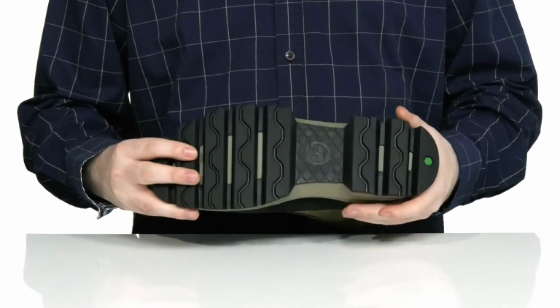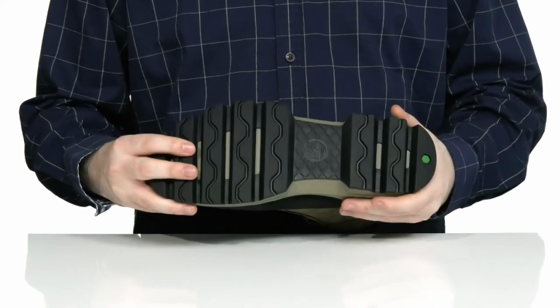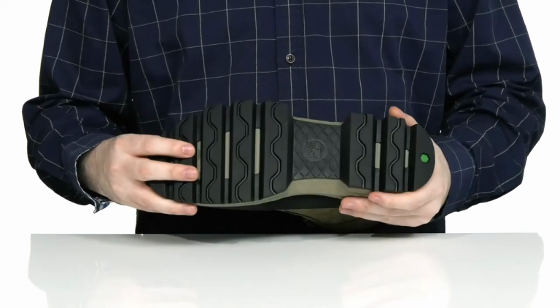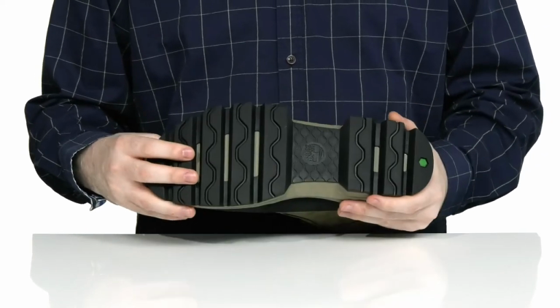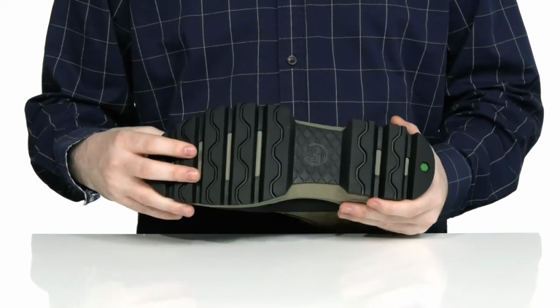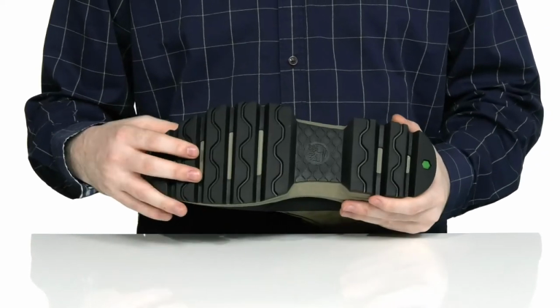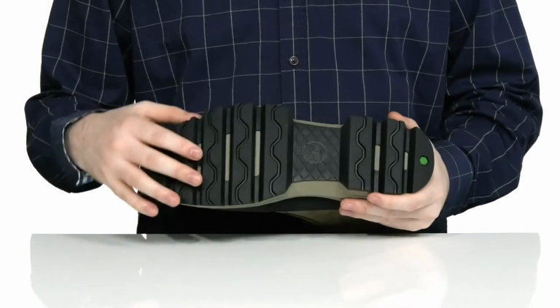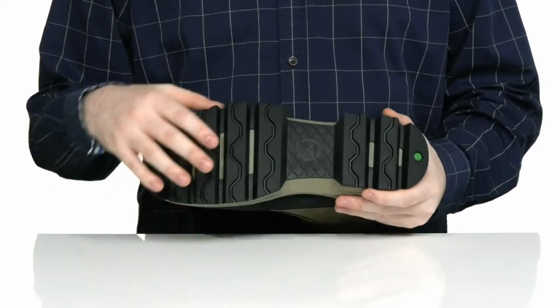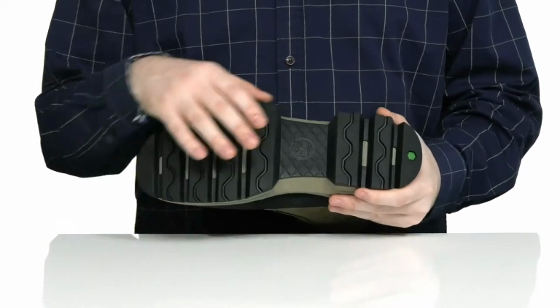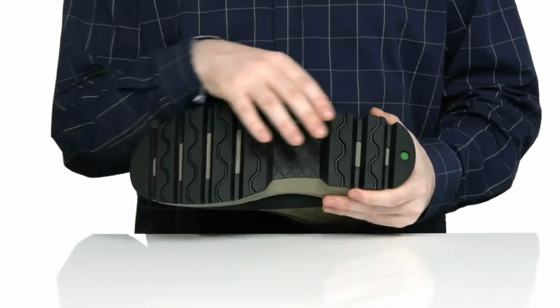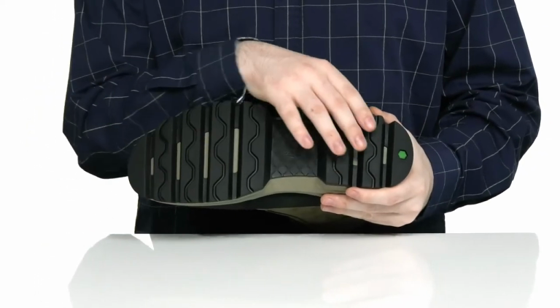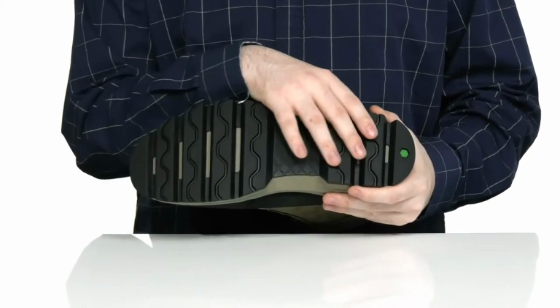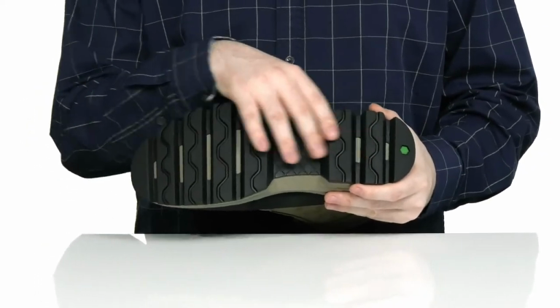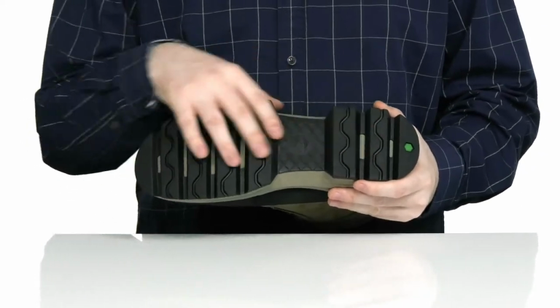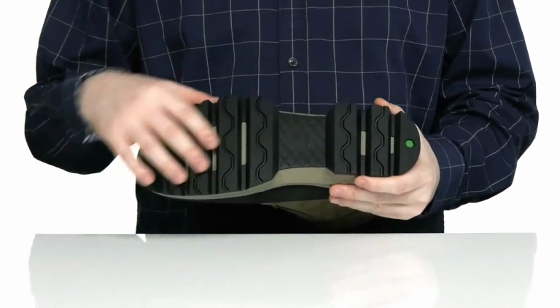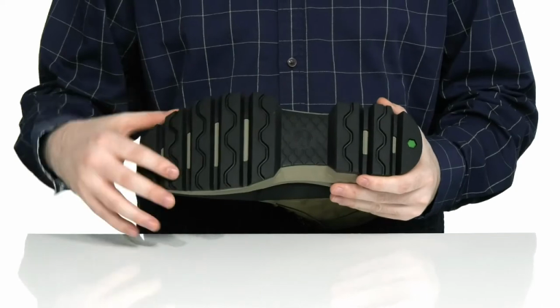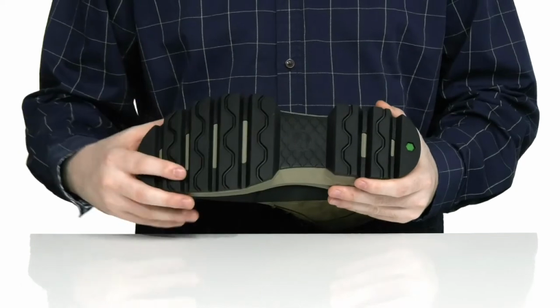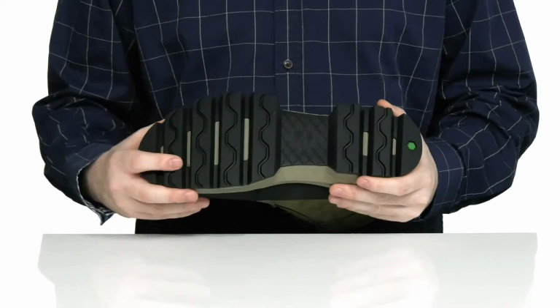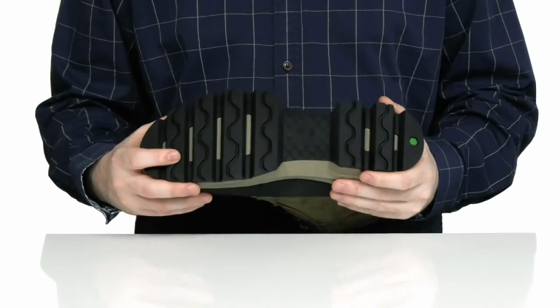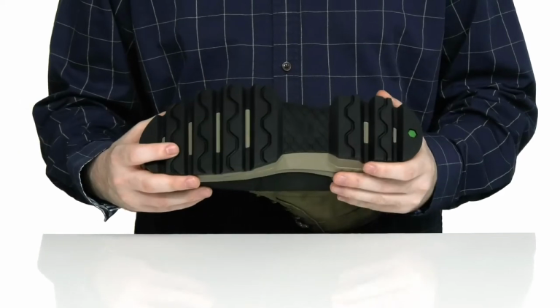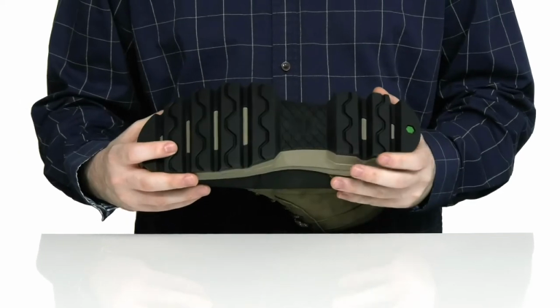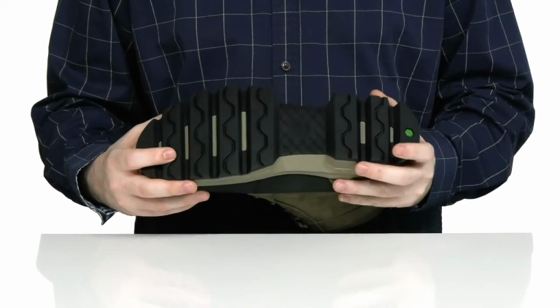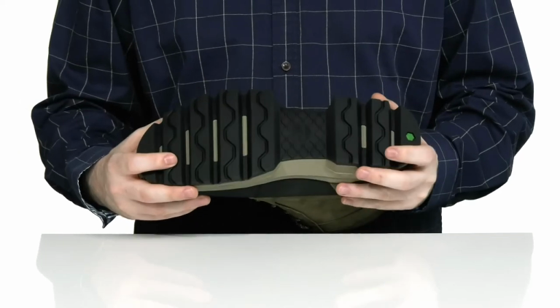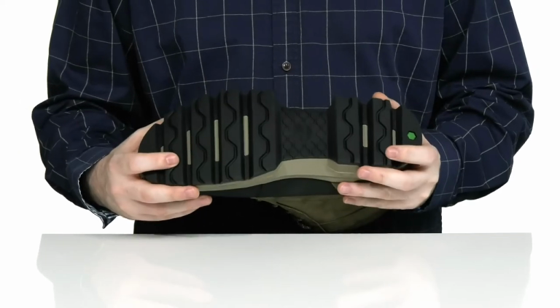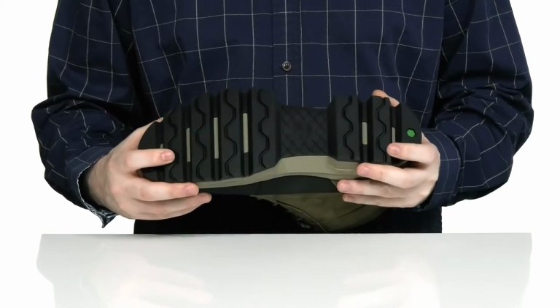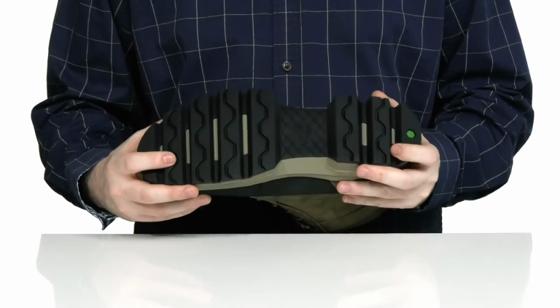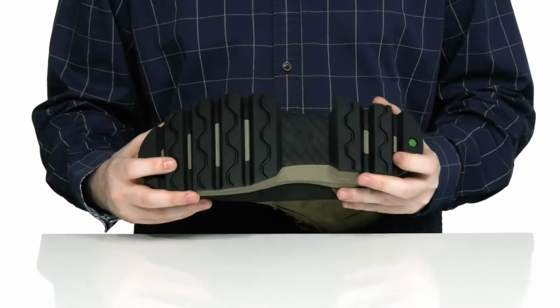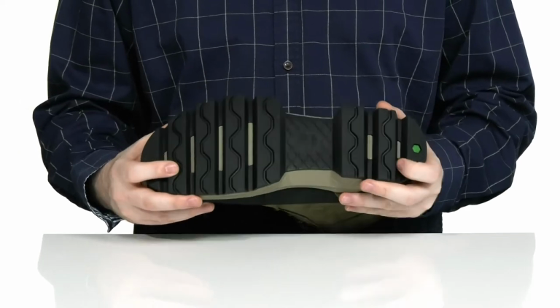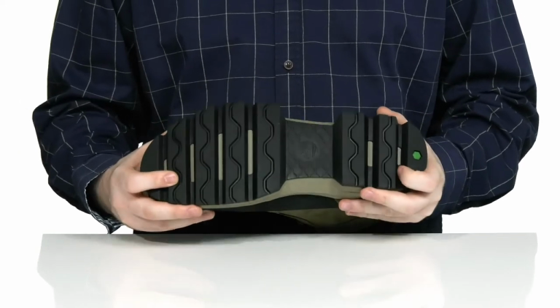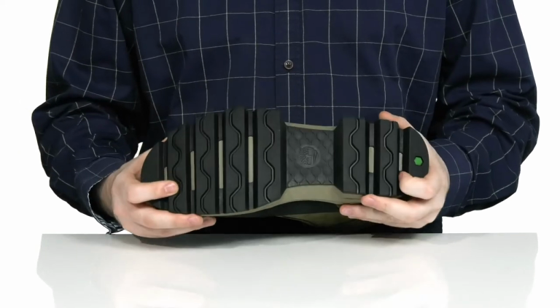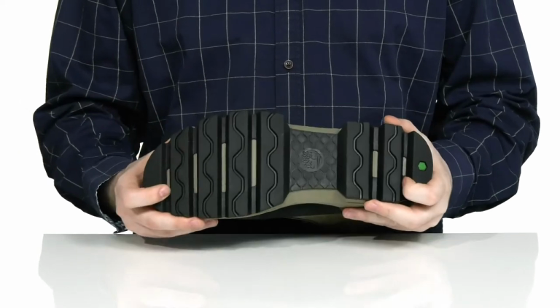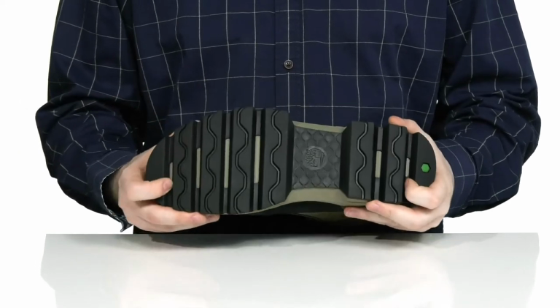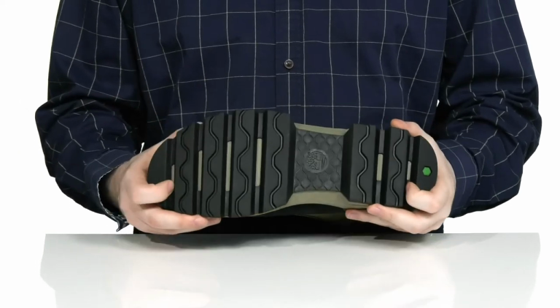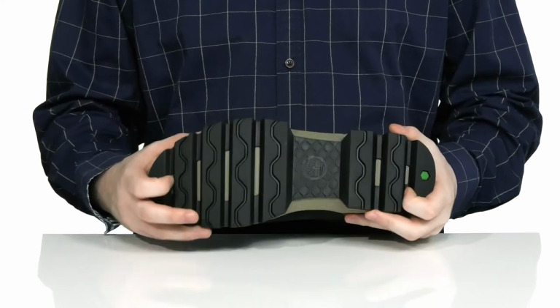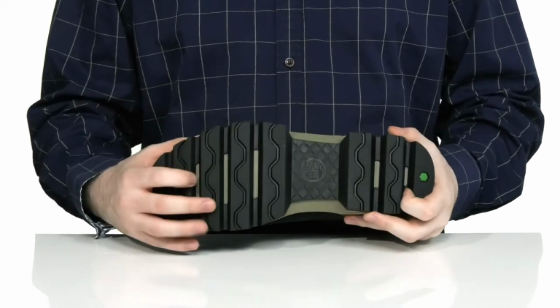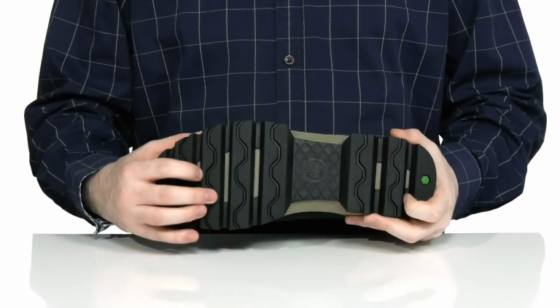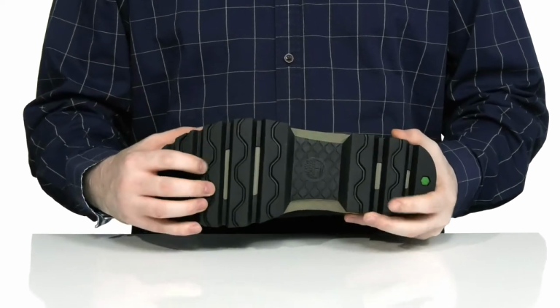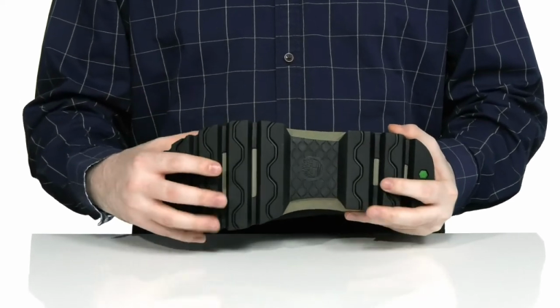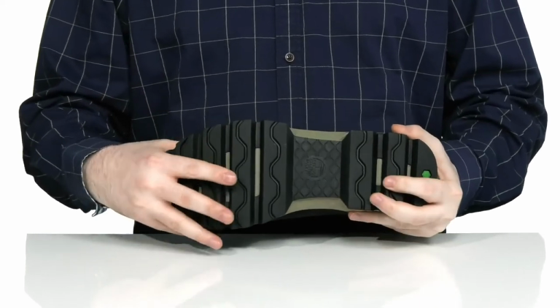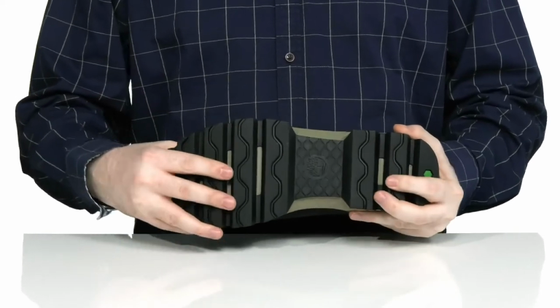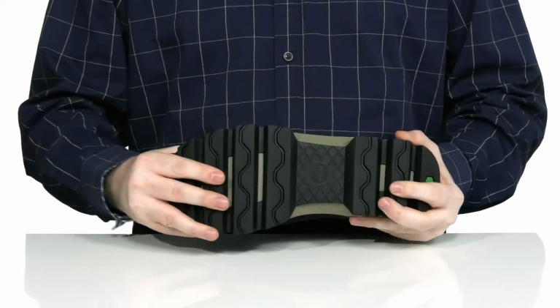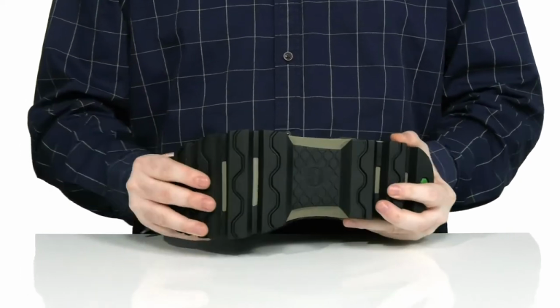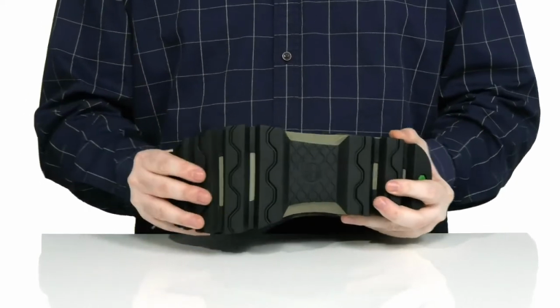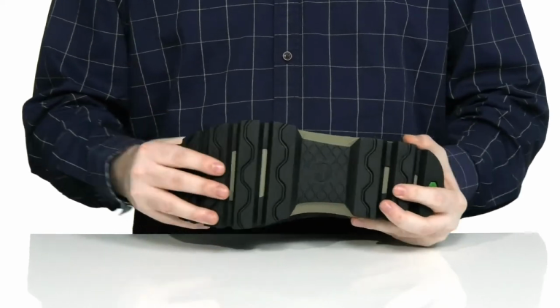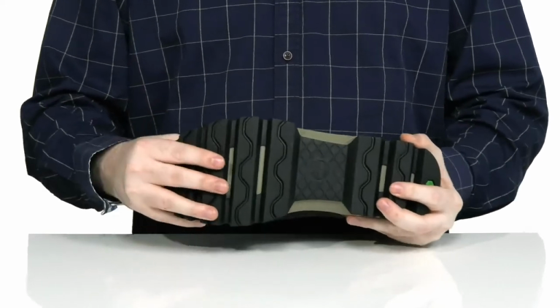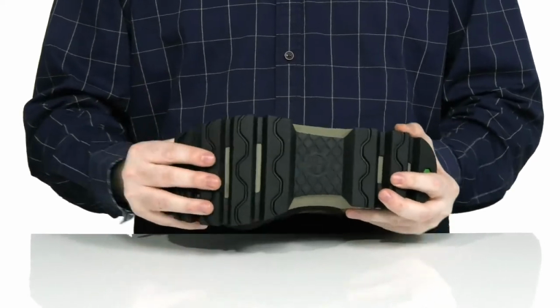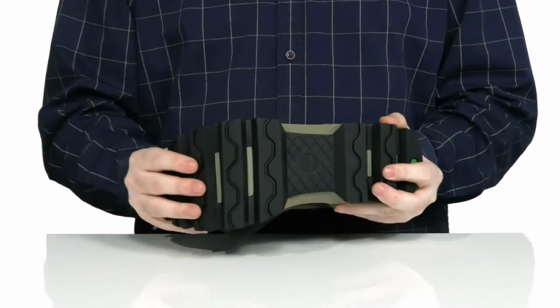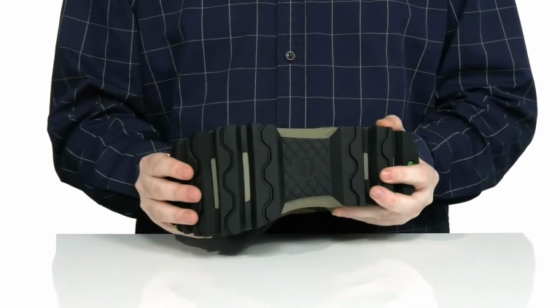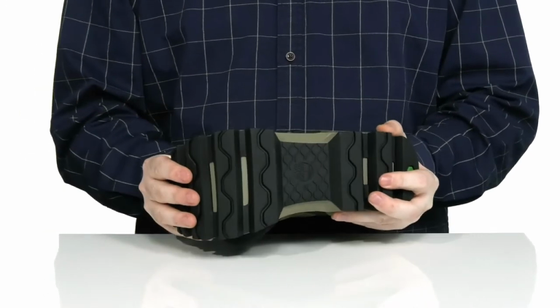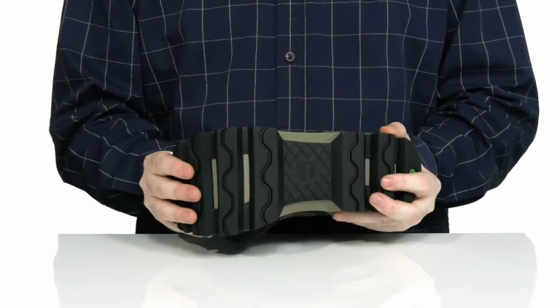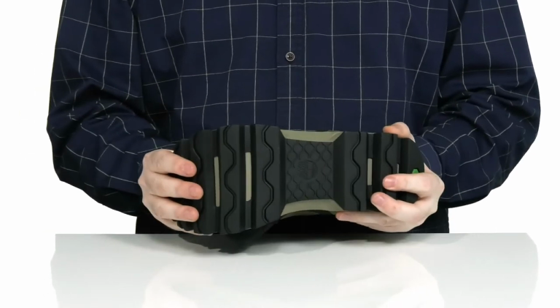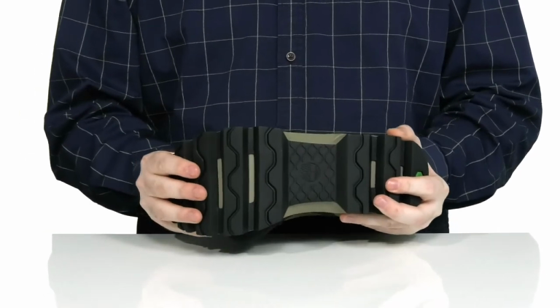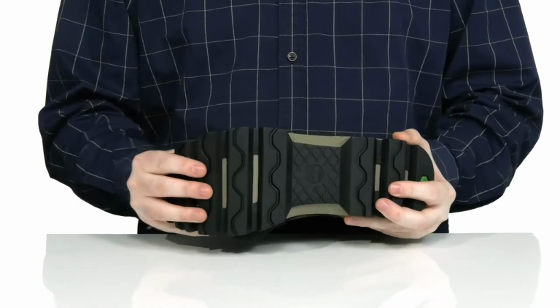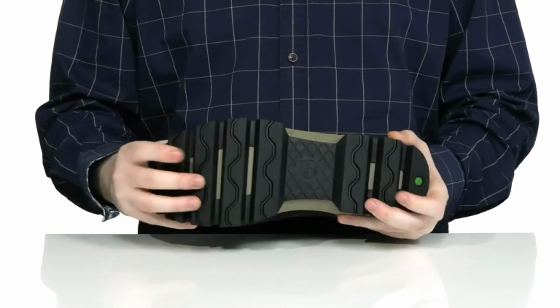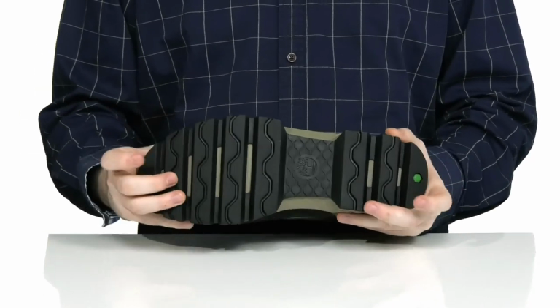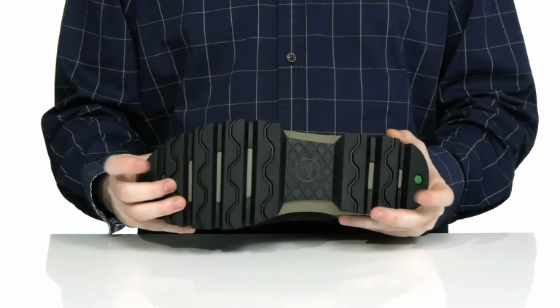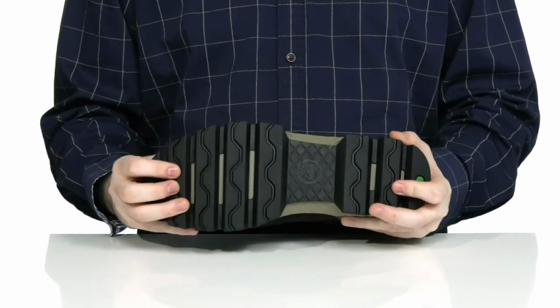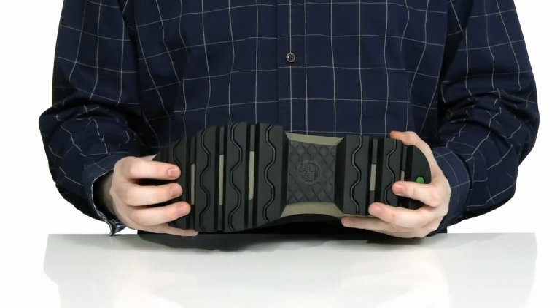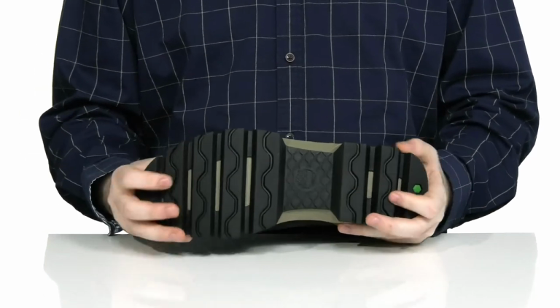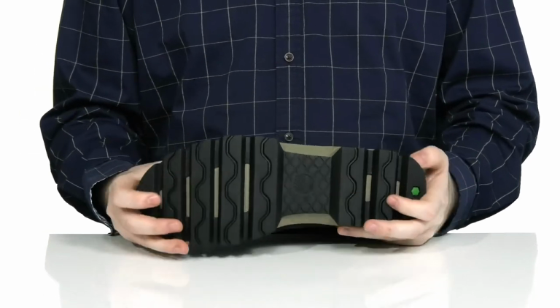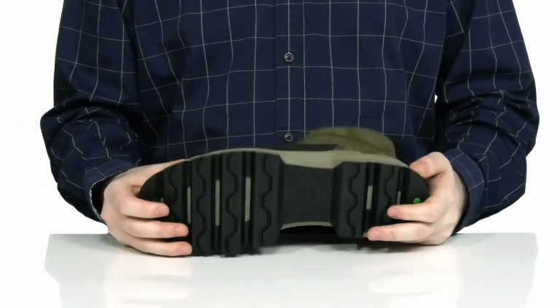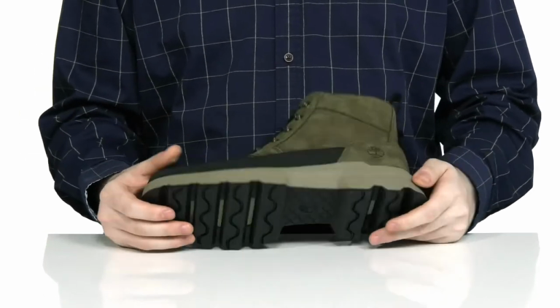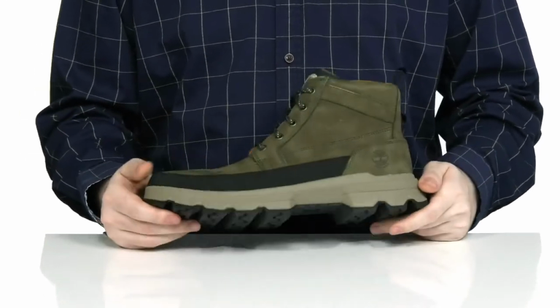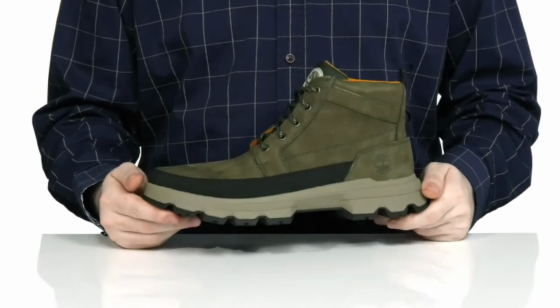The outsole is durable synthetic with a wavy grip, using lots of flex as well to keep you on the move.